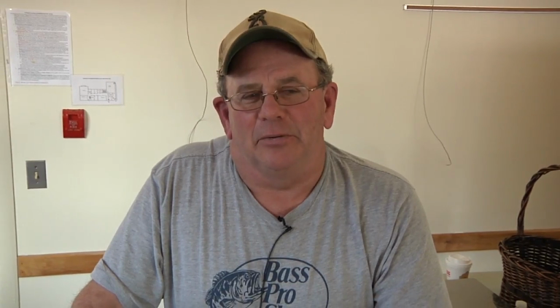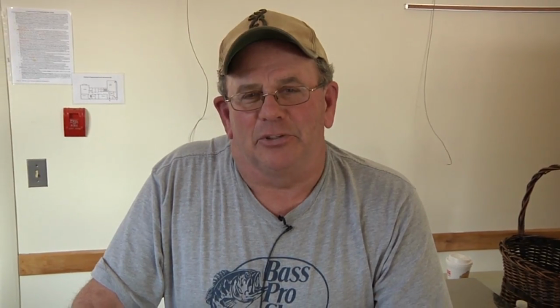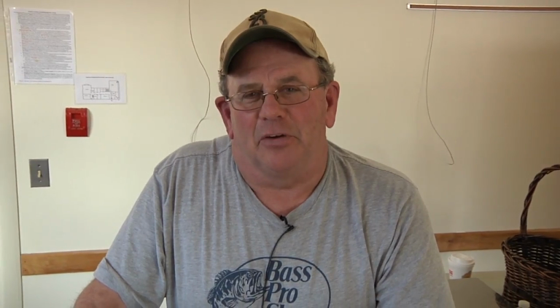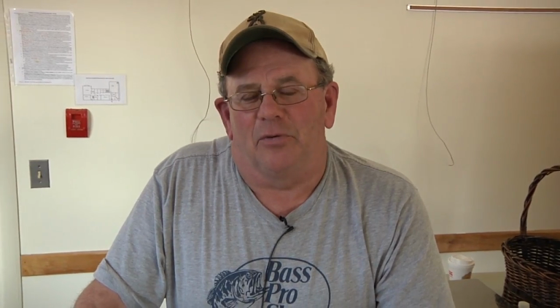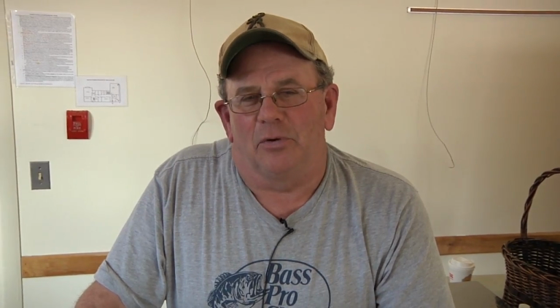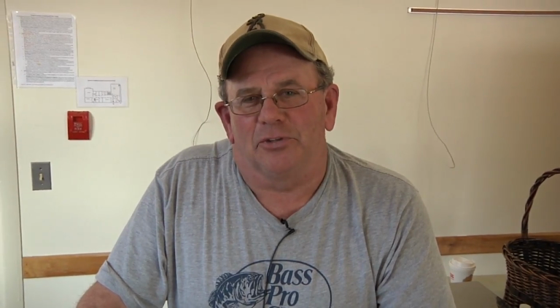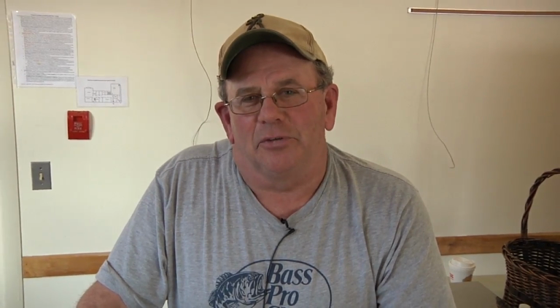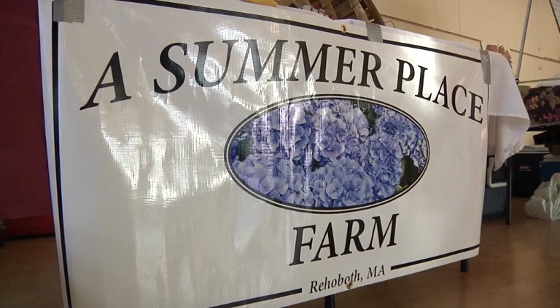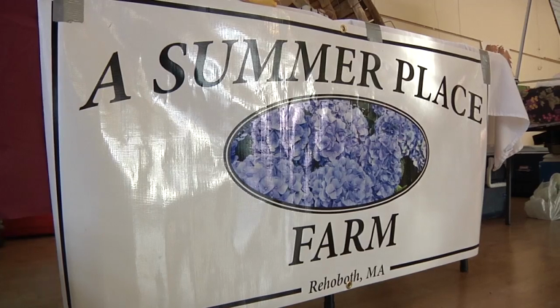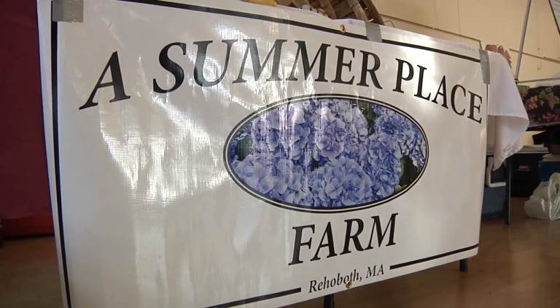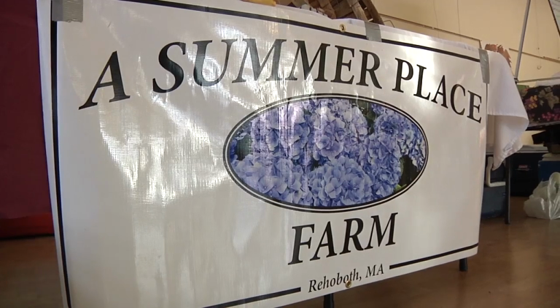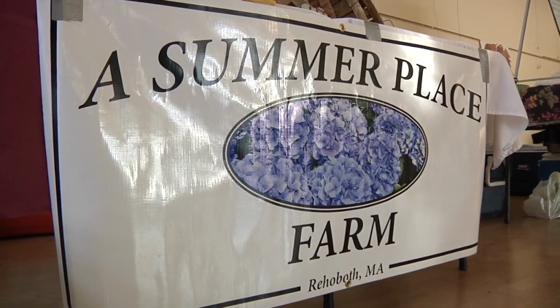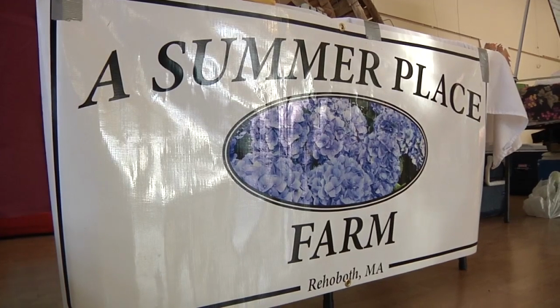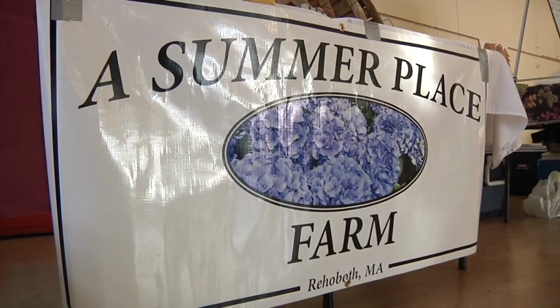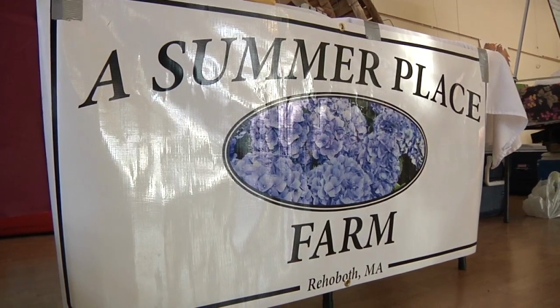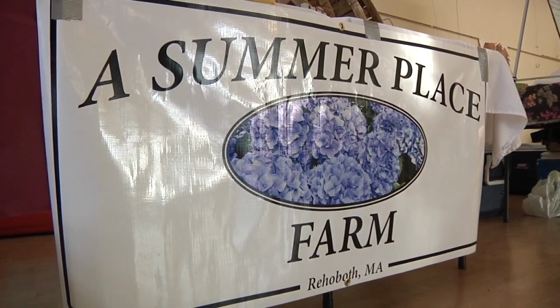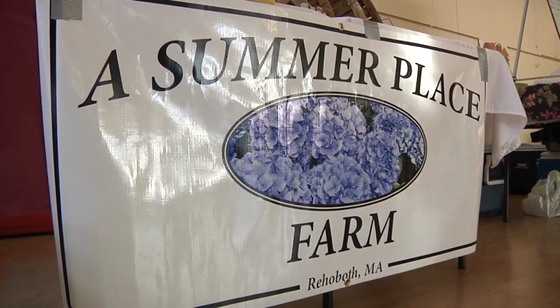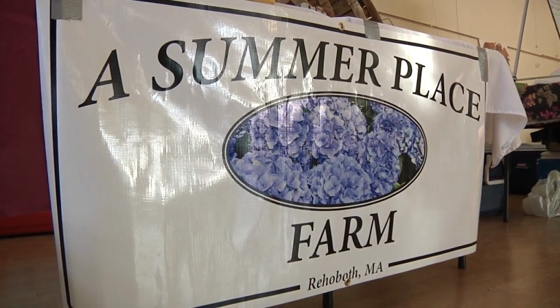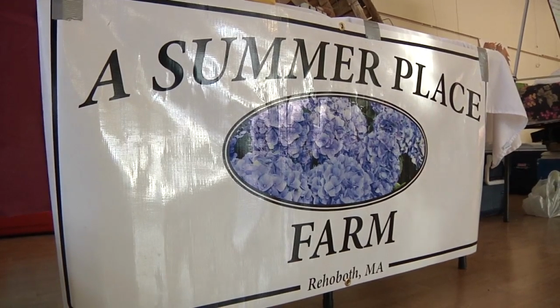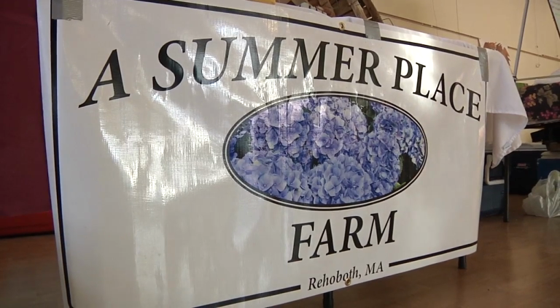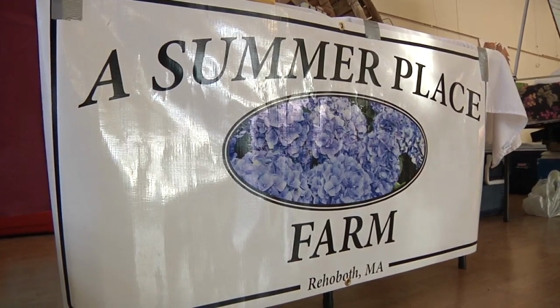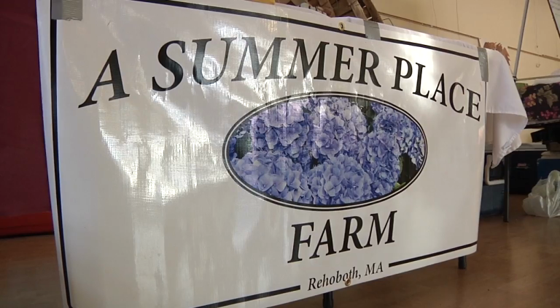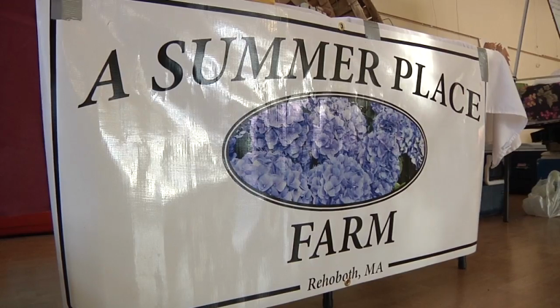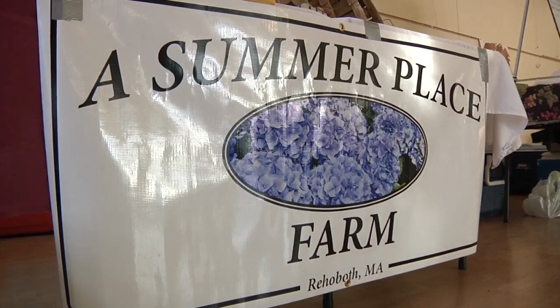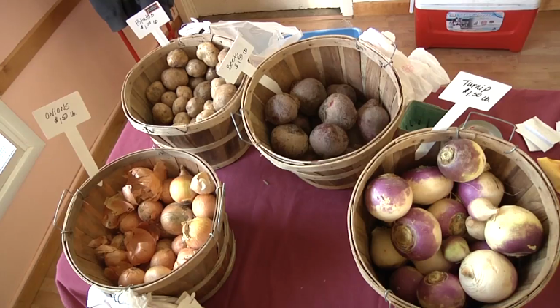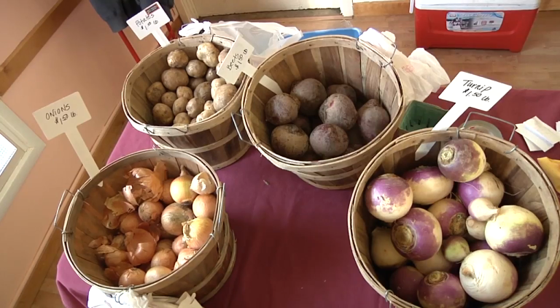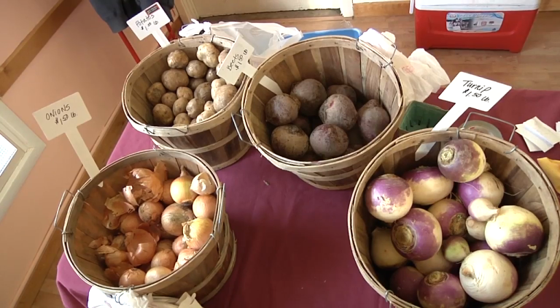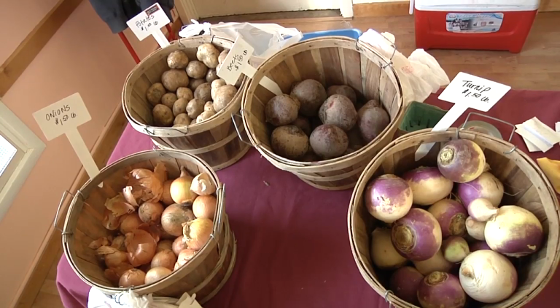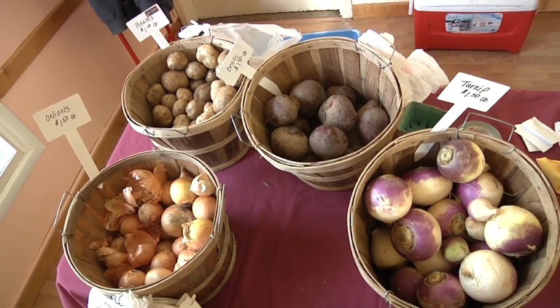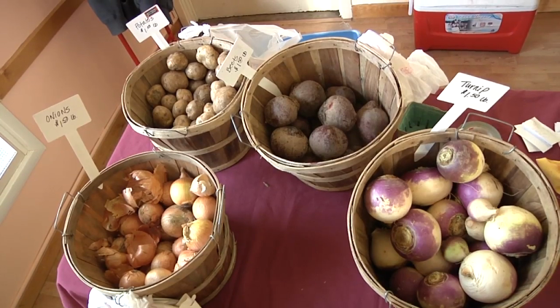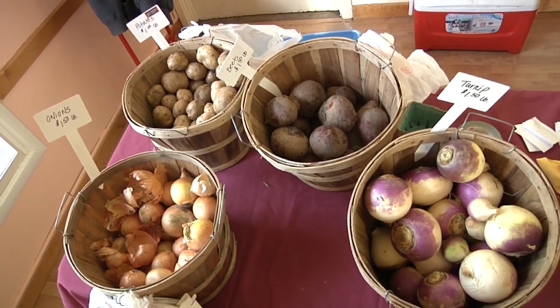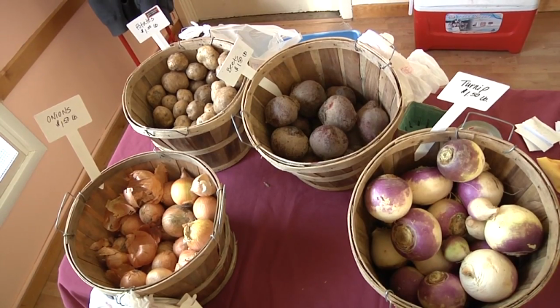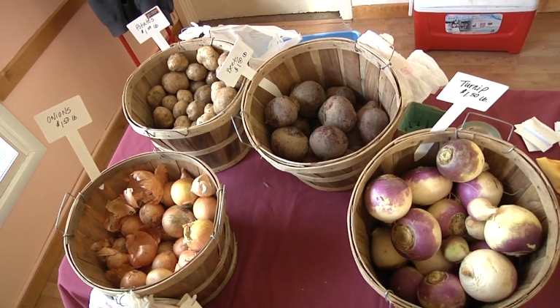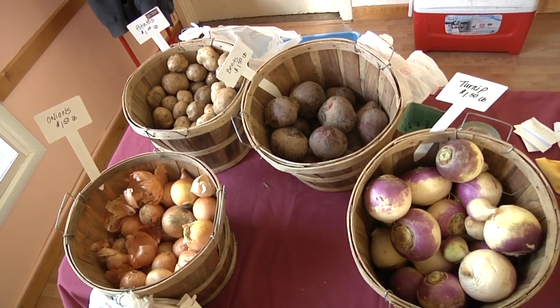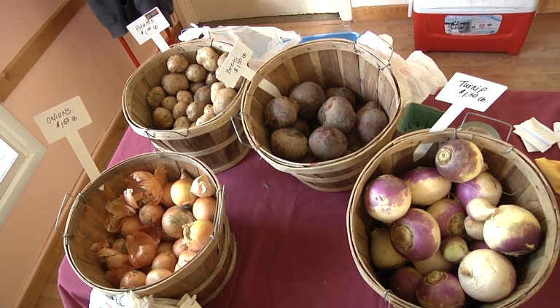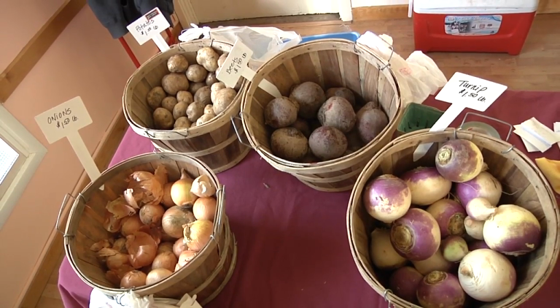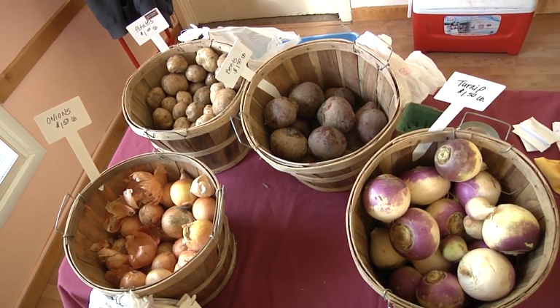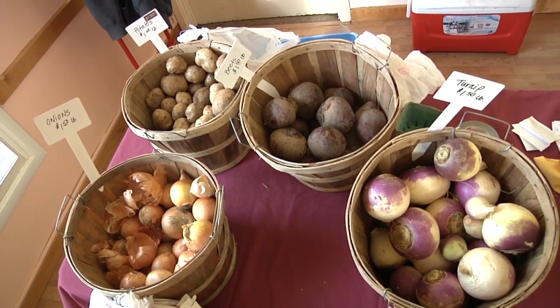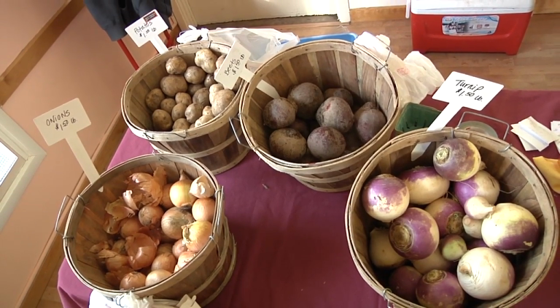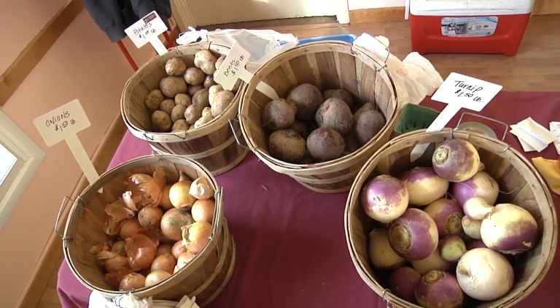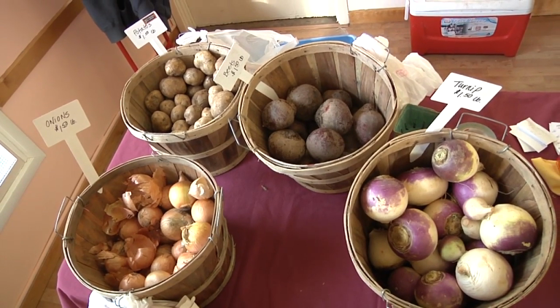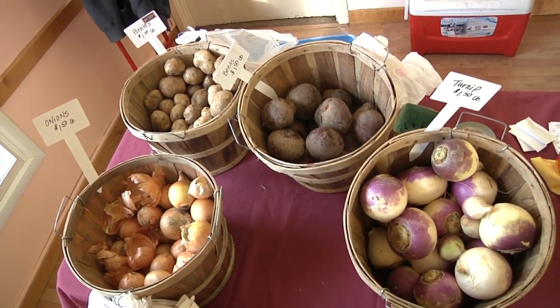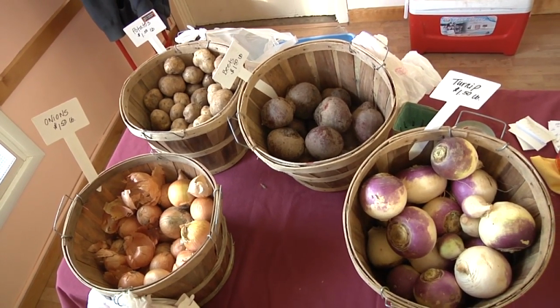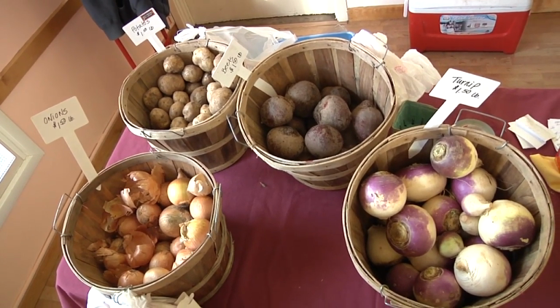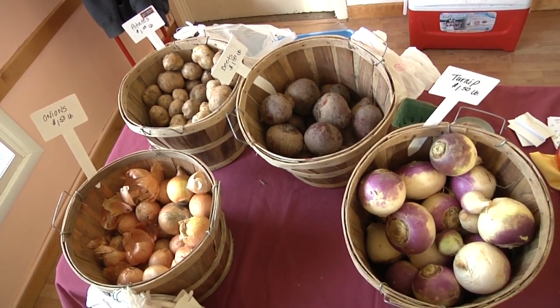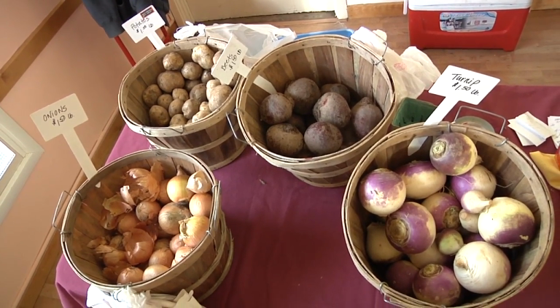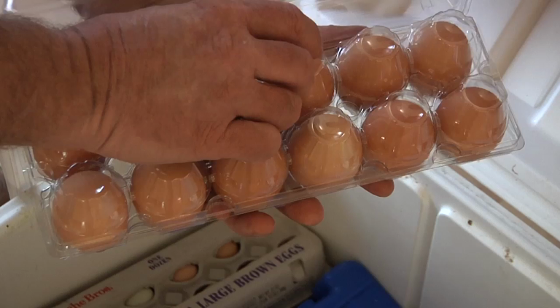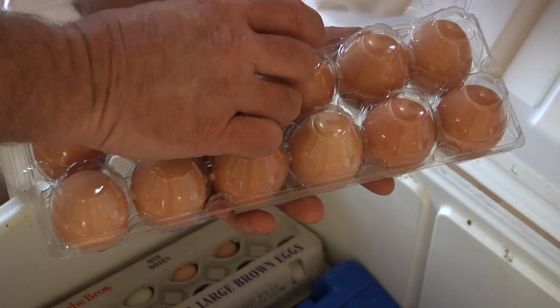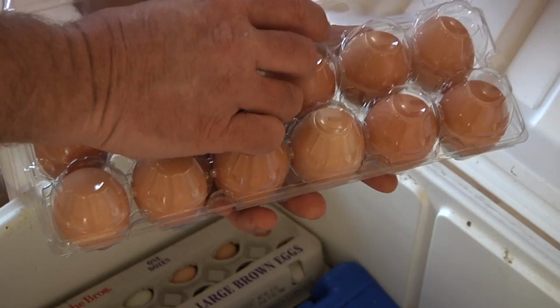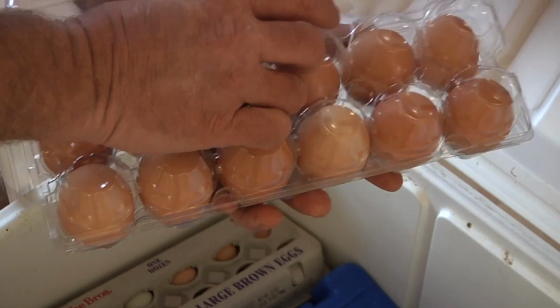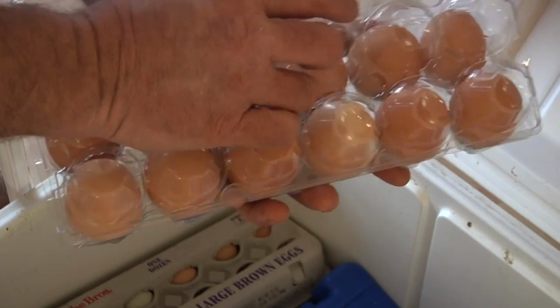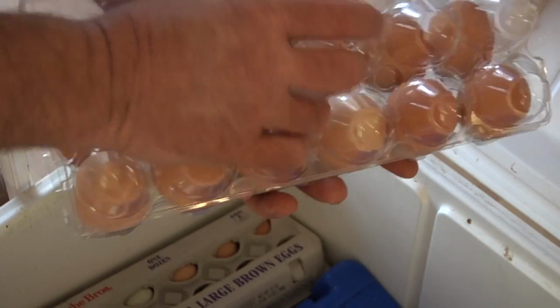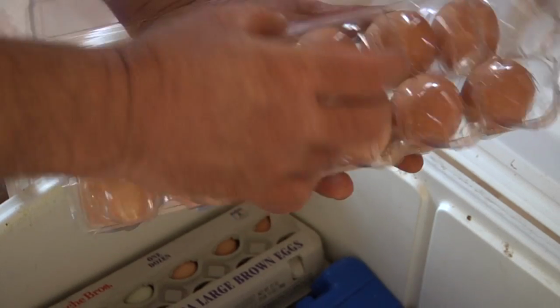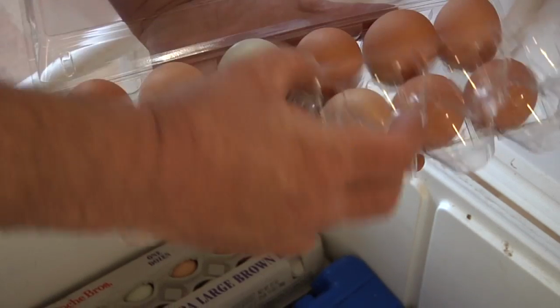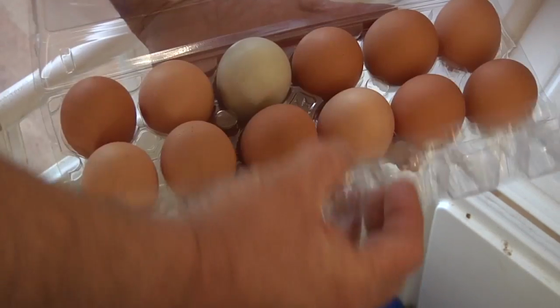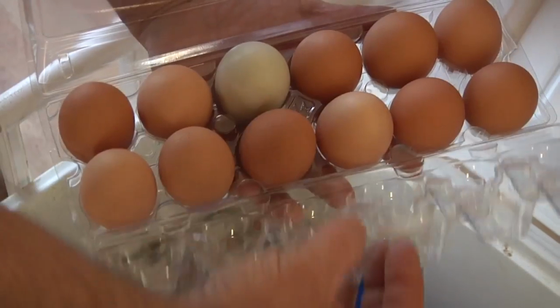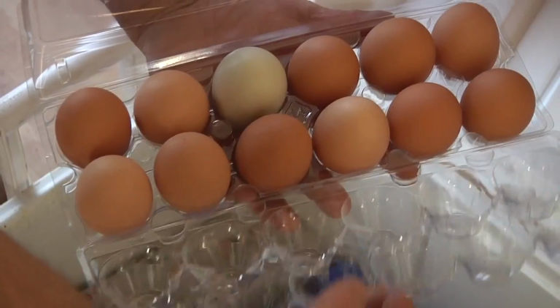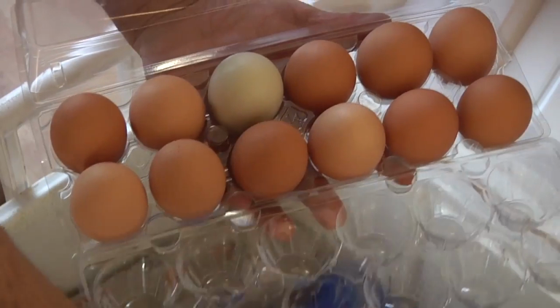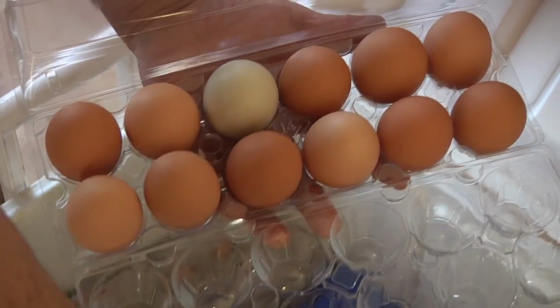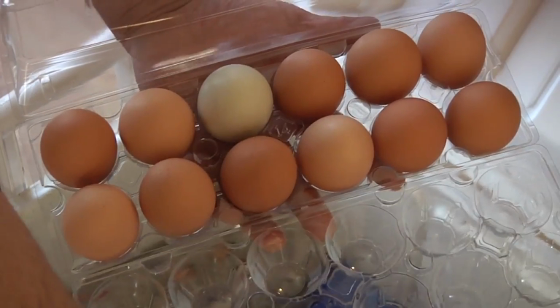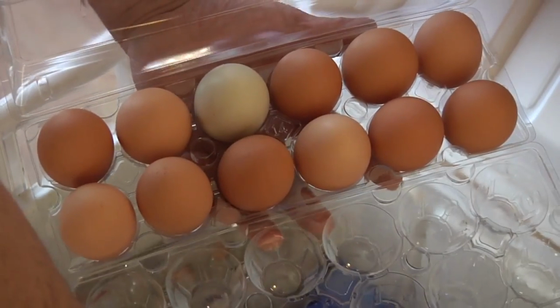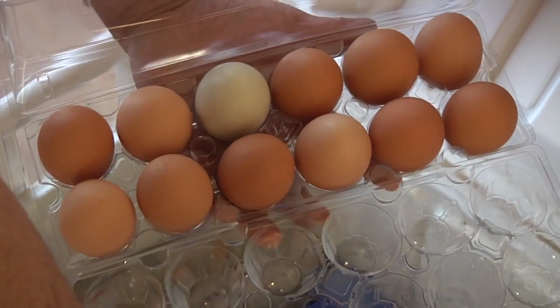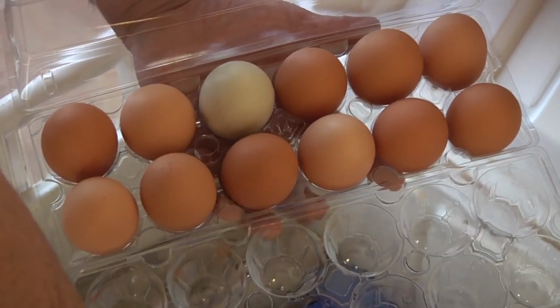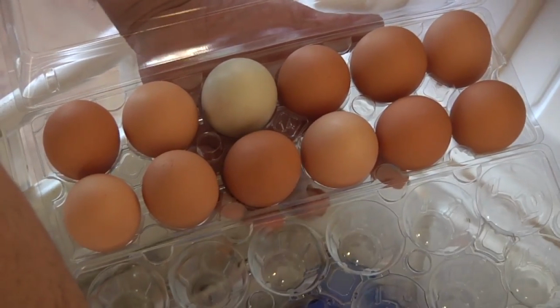Hi, my name is Jeff Olson from a small family farm. We specialize in fresh vegetables and free-range eggs.